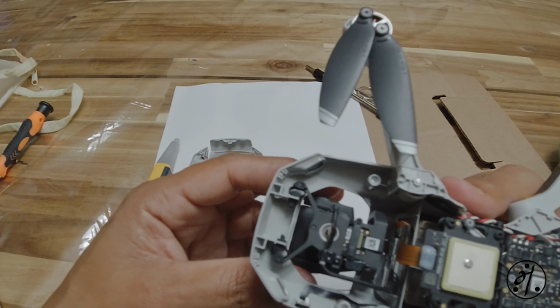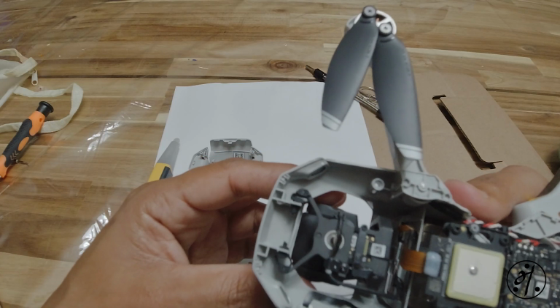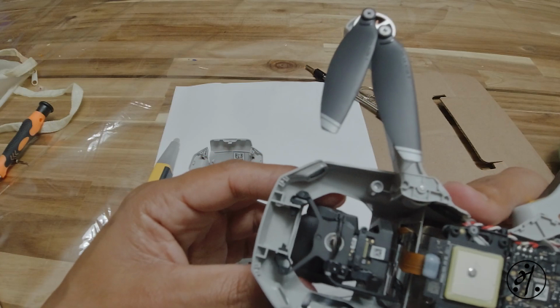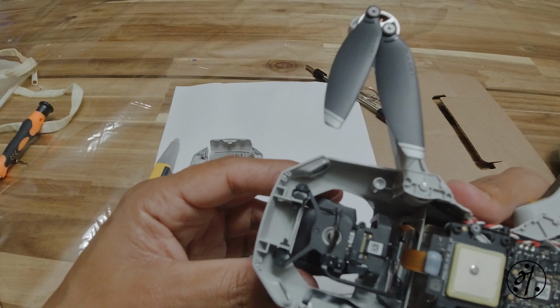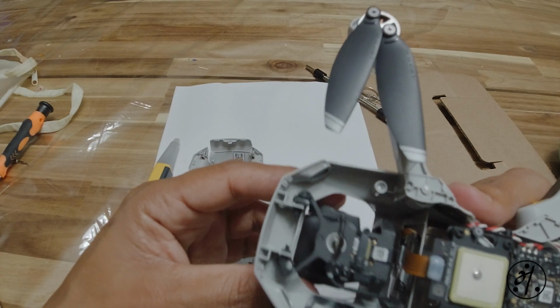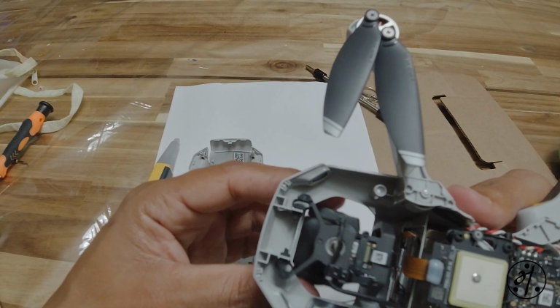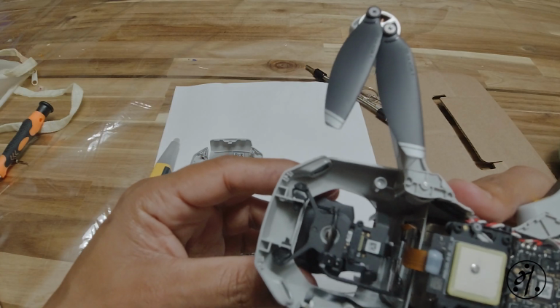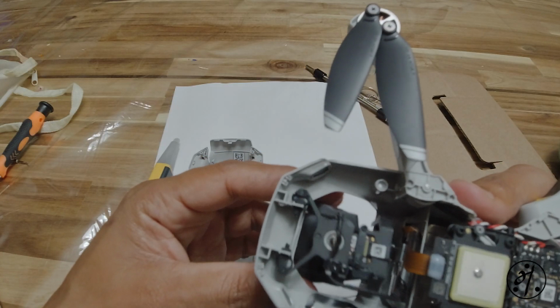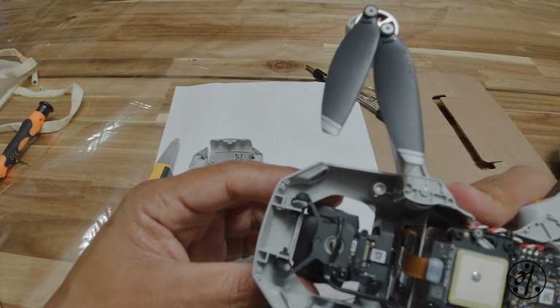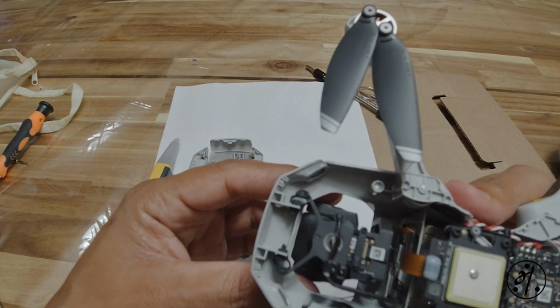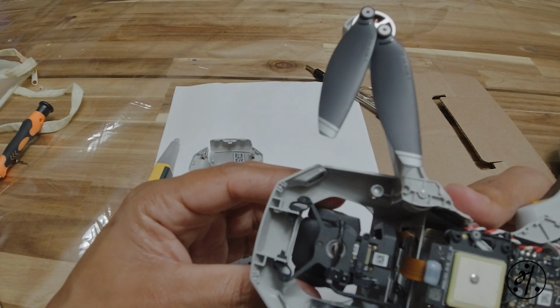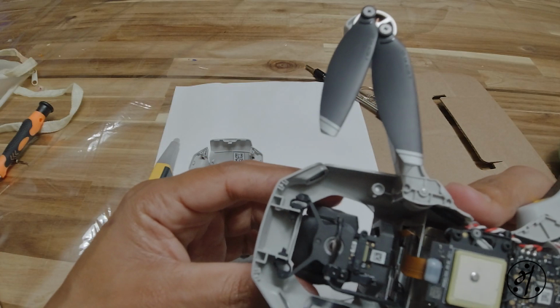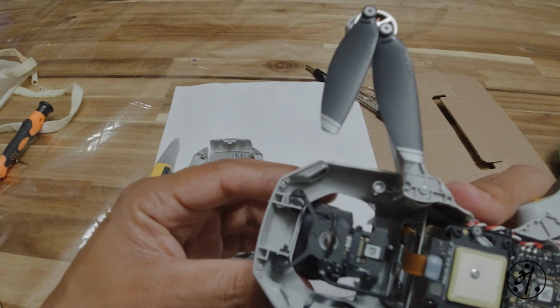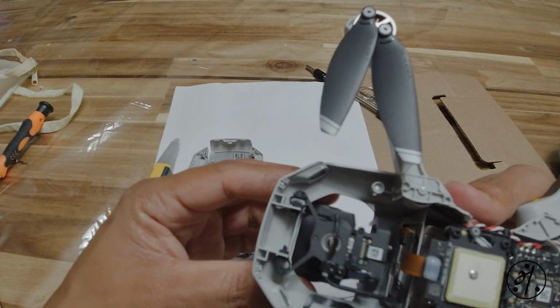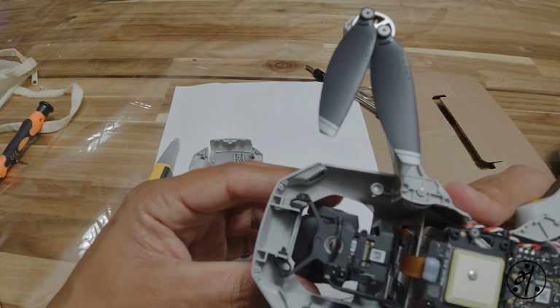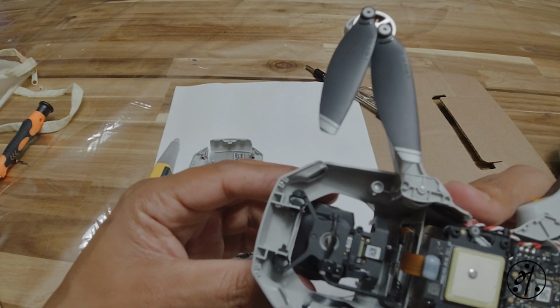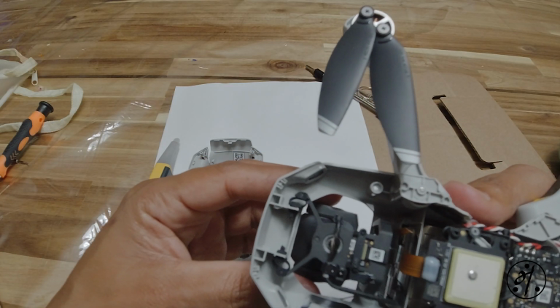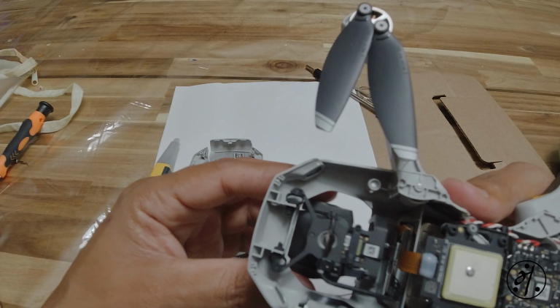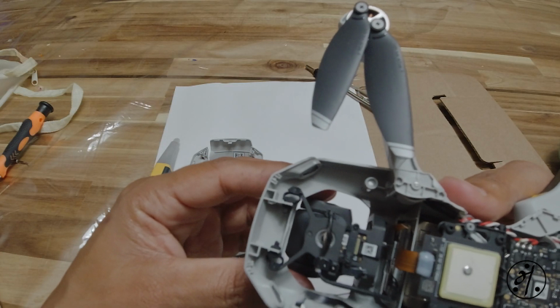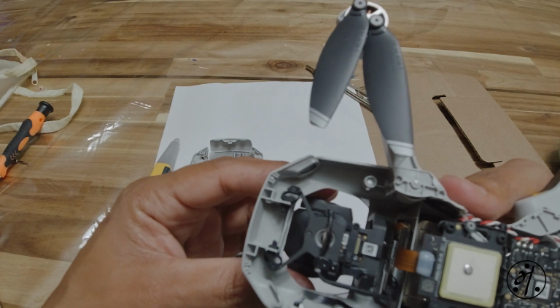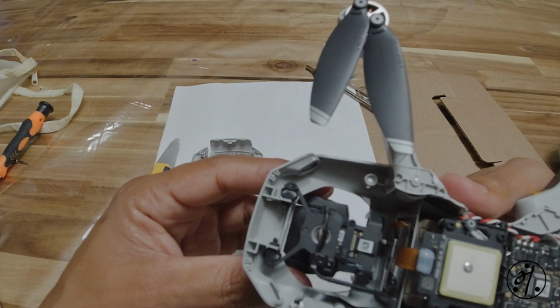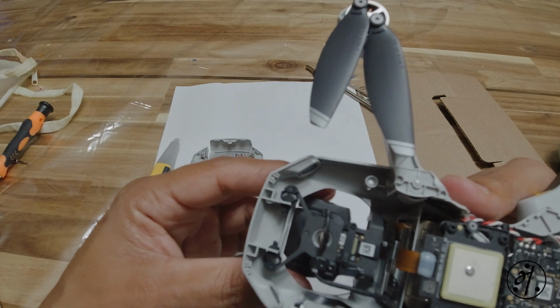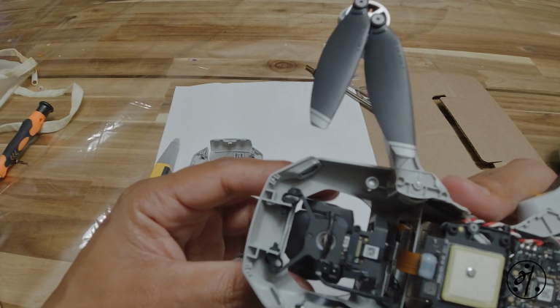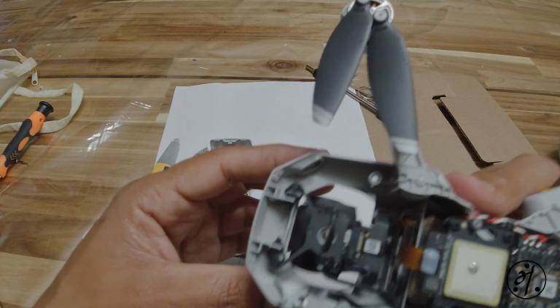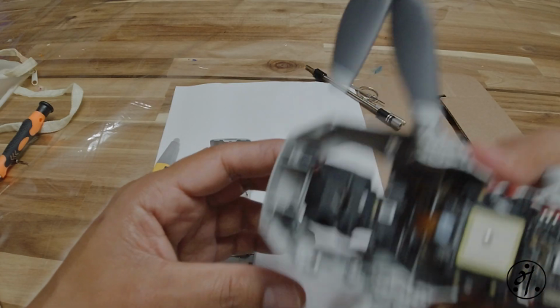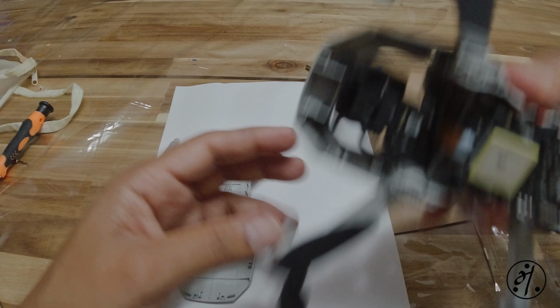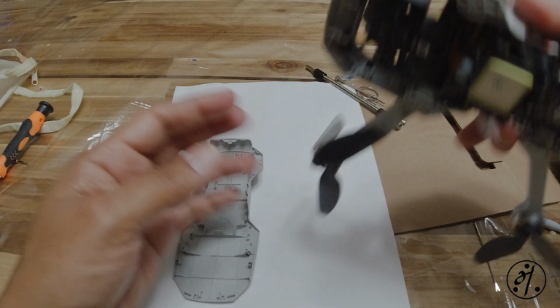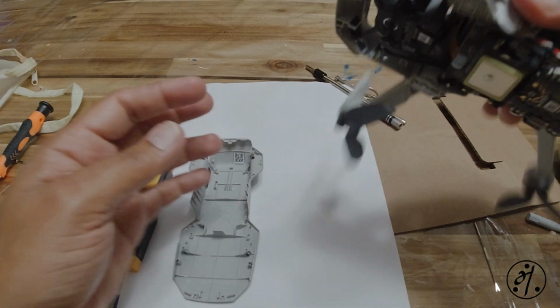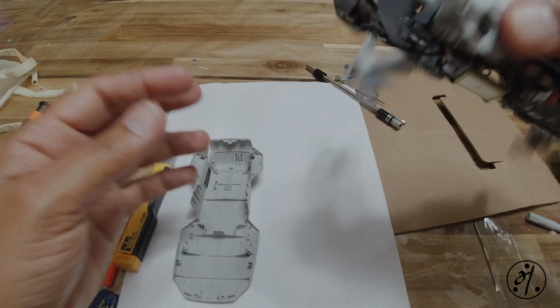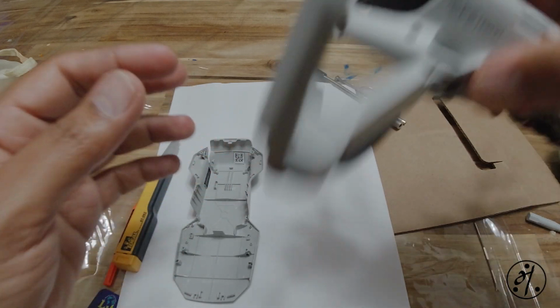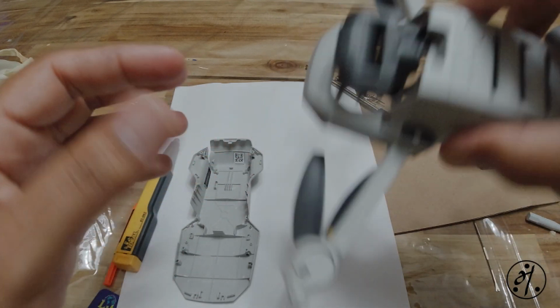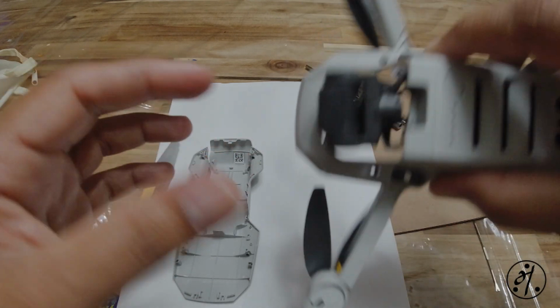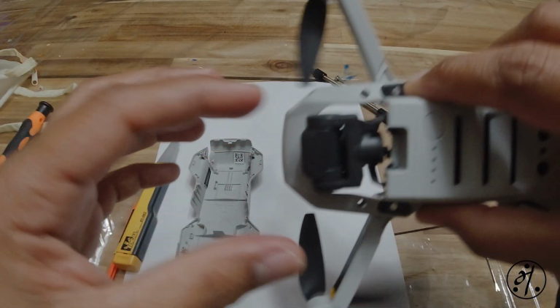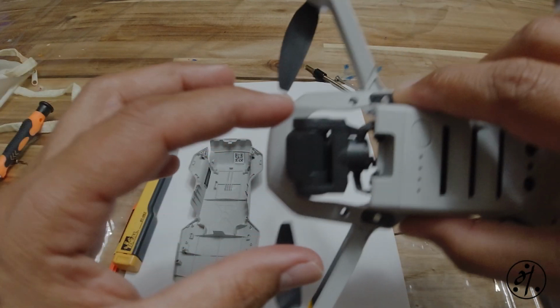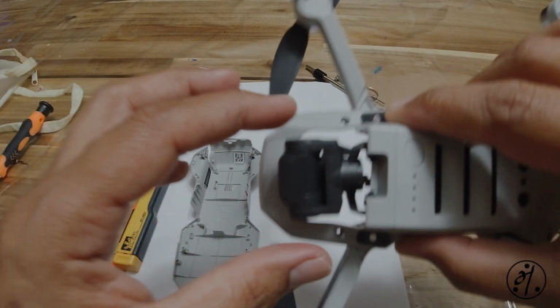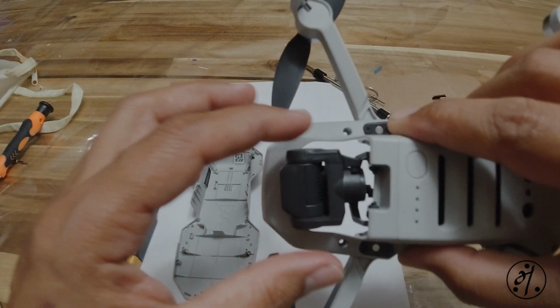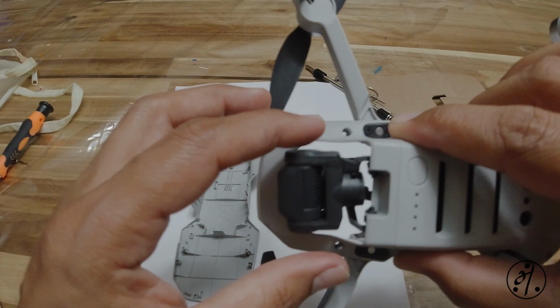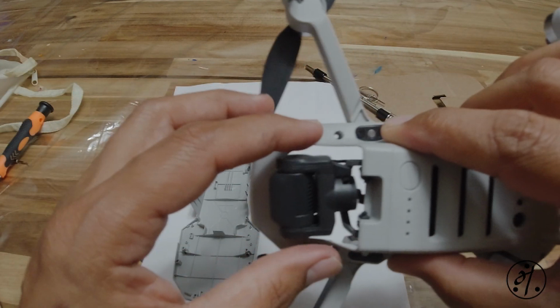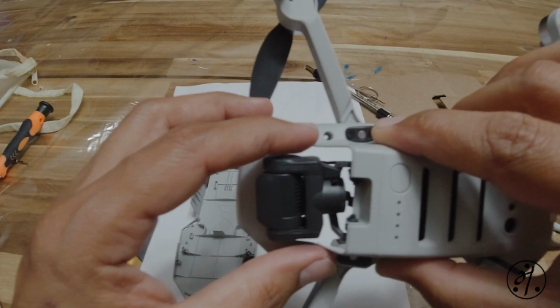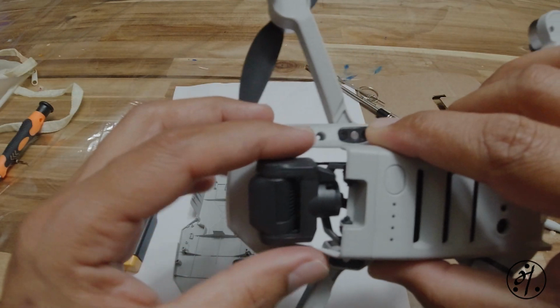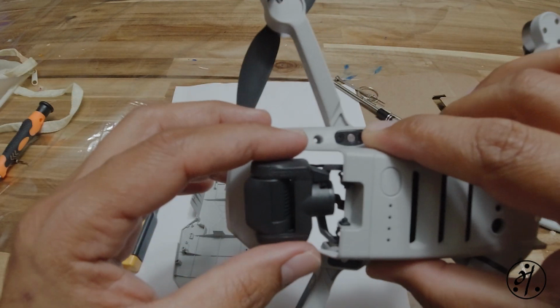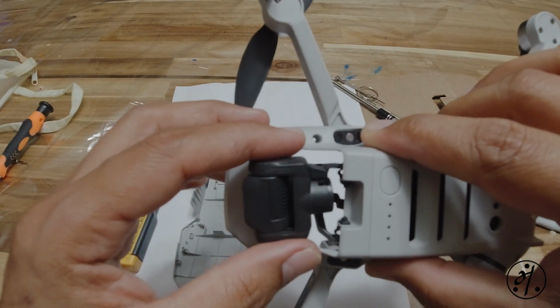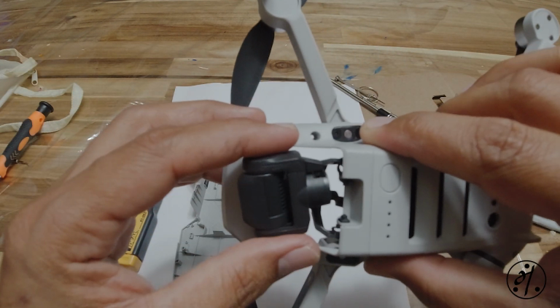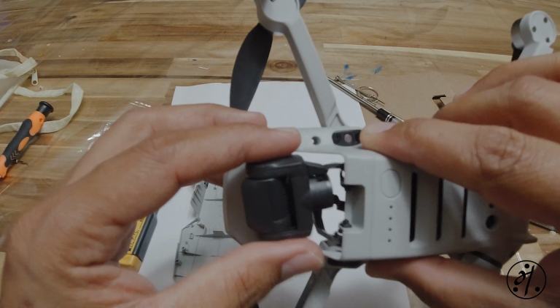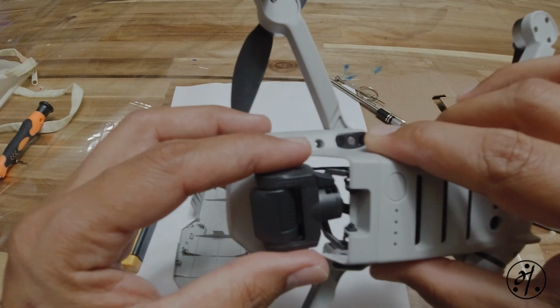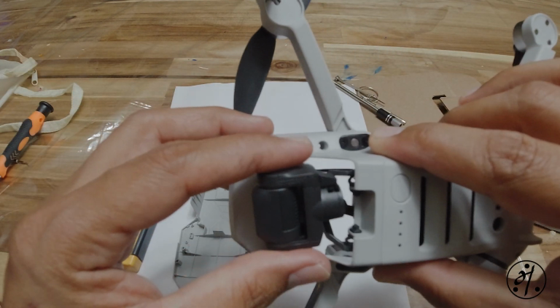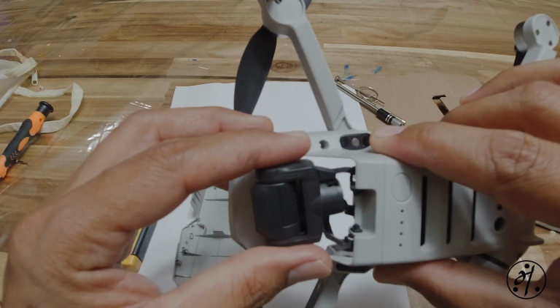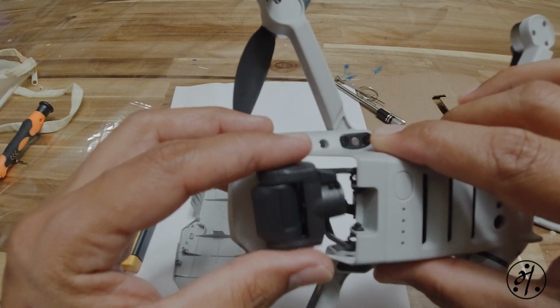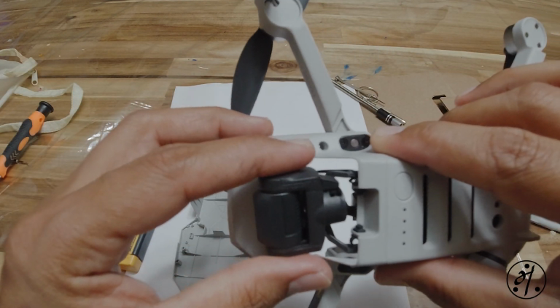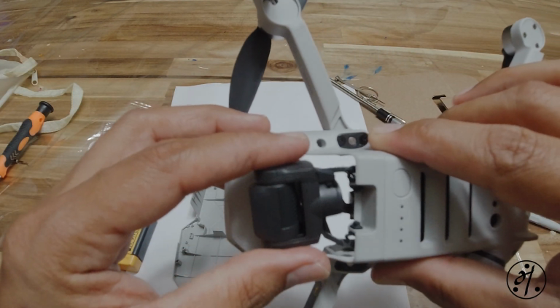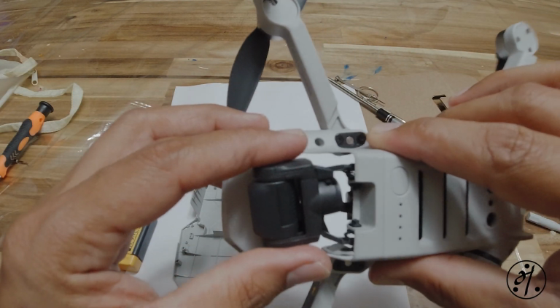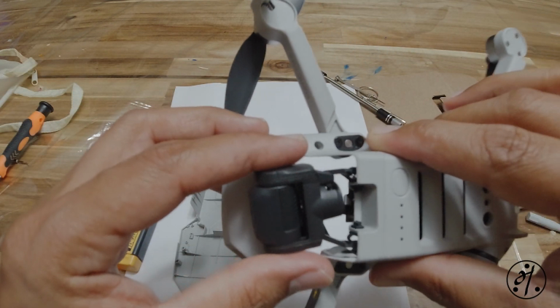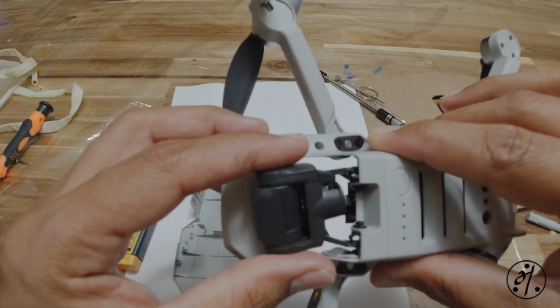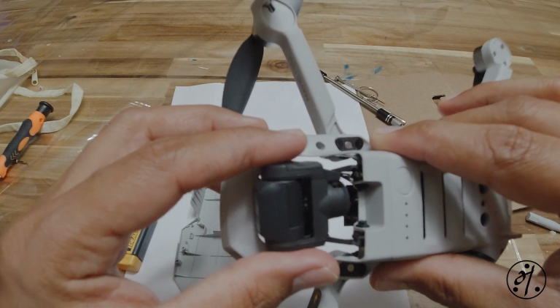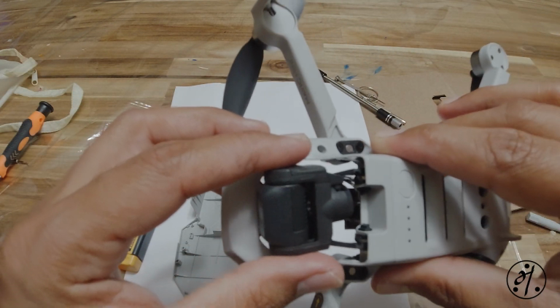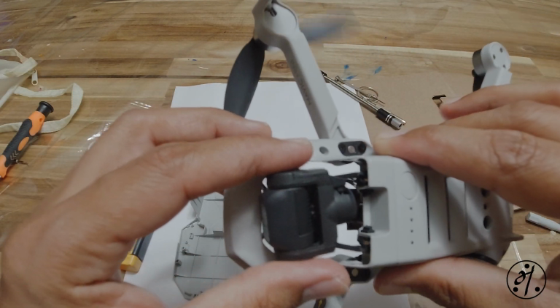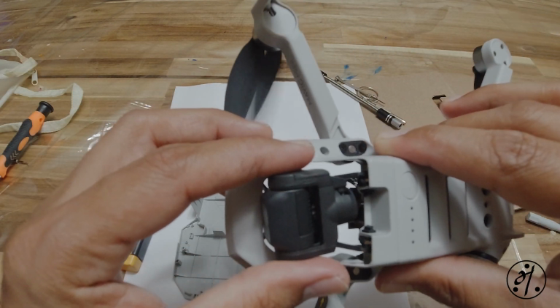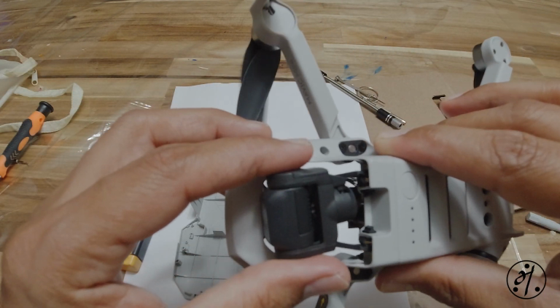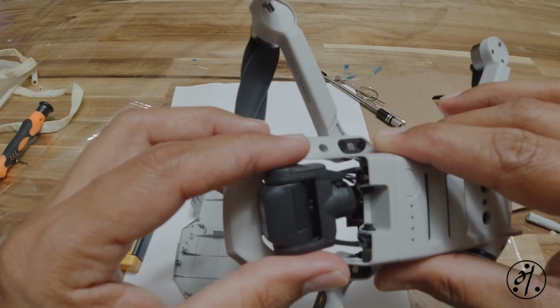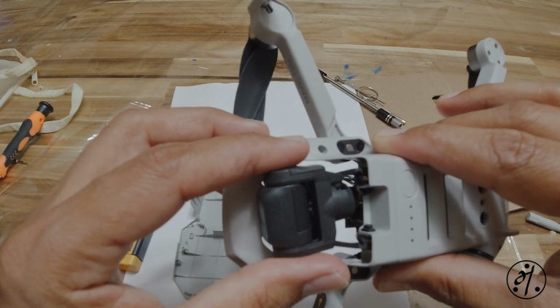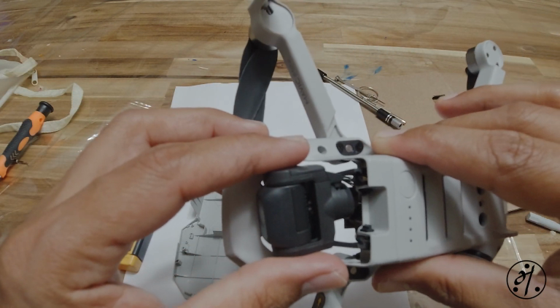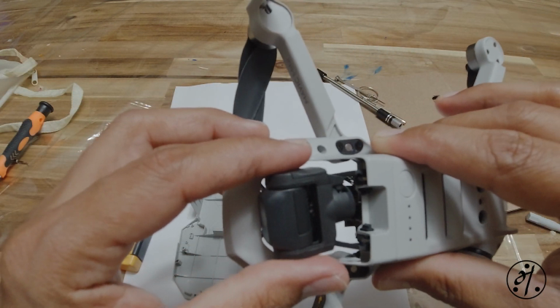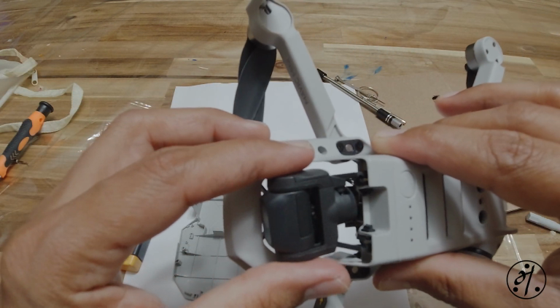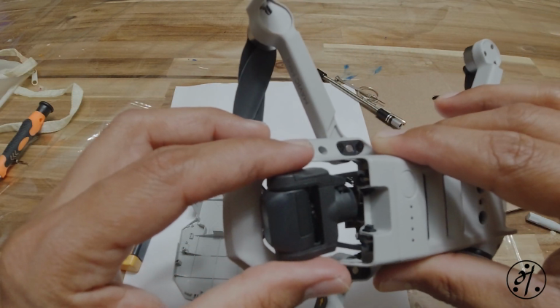Let's do a quick test - just going to wiggle it gently, and it looks attached properly. I think we are good.